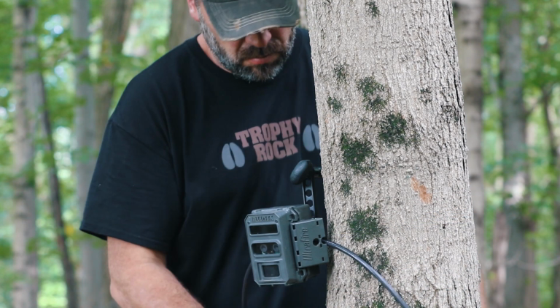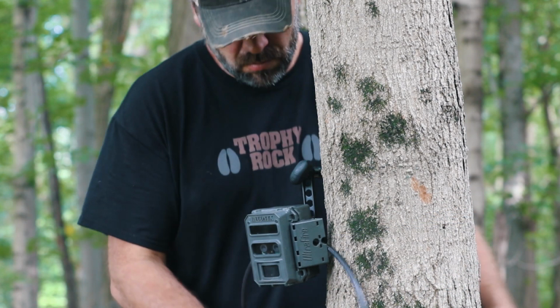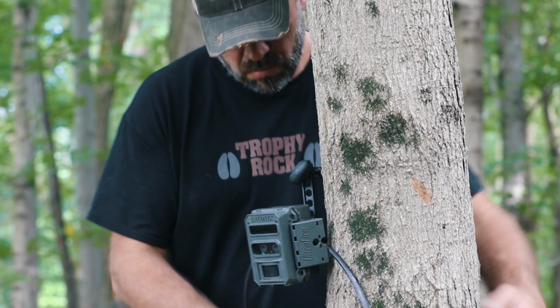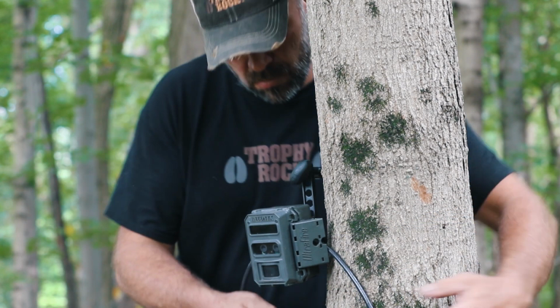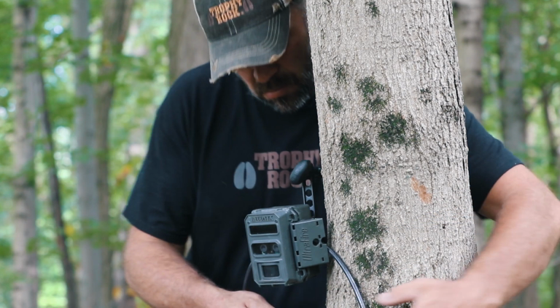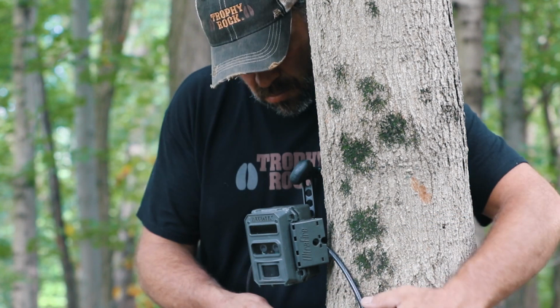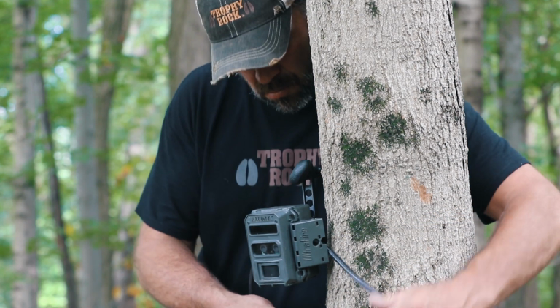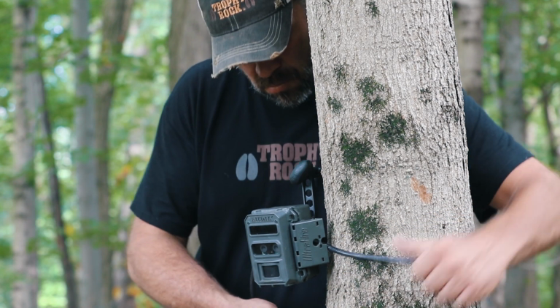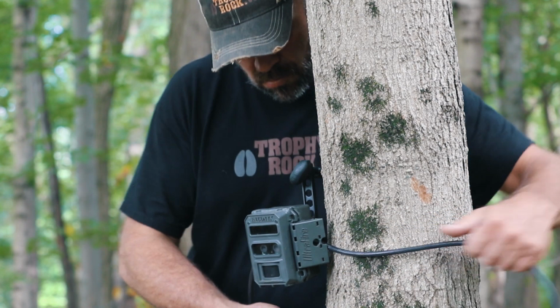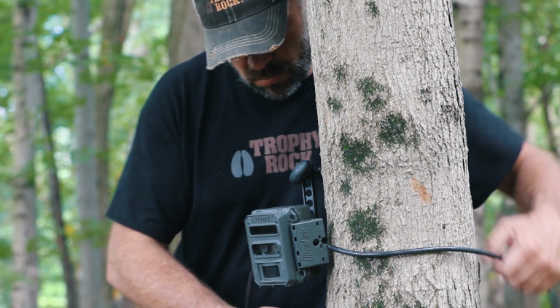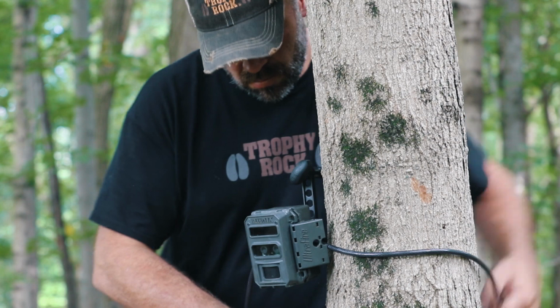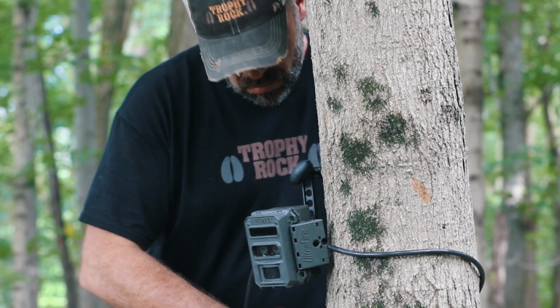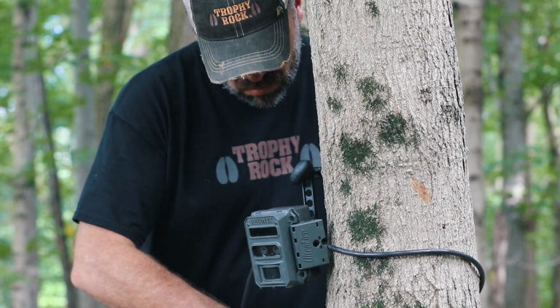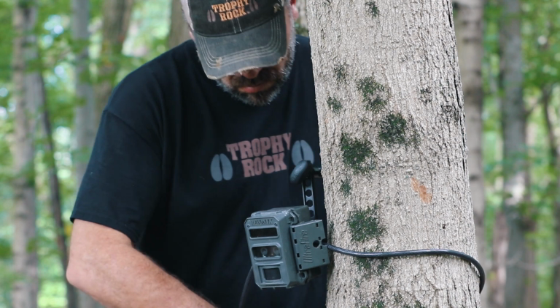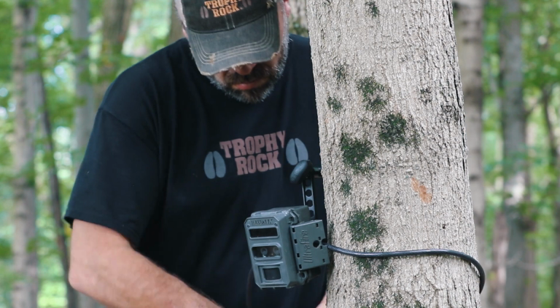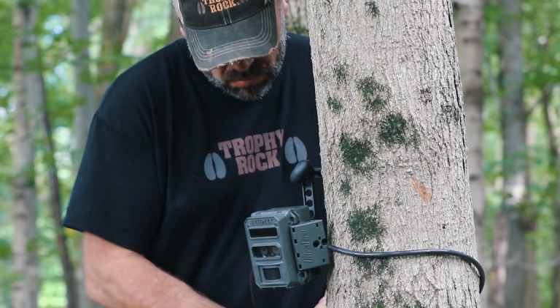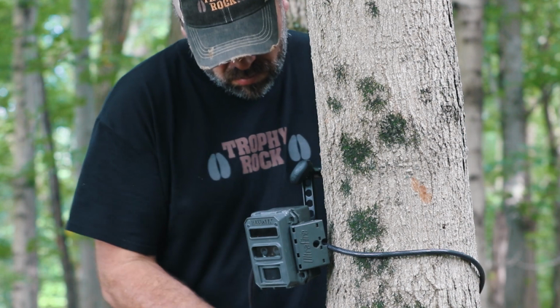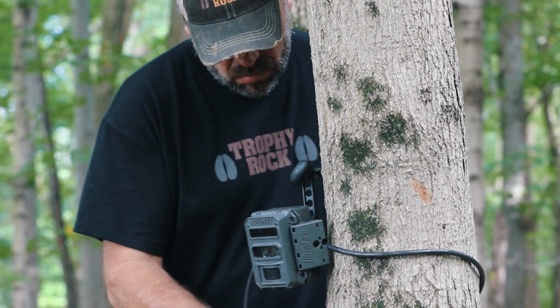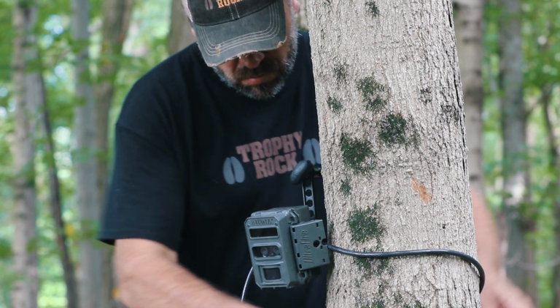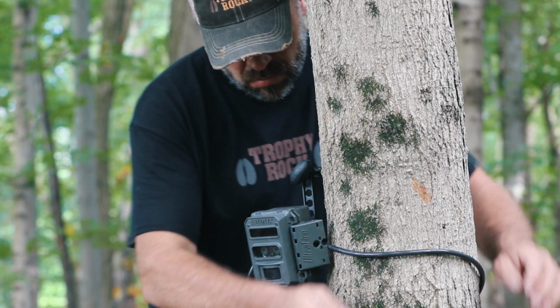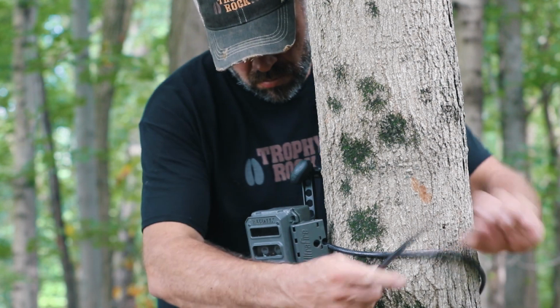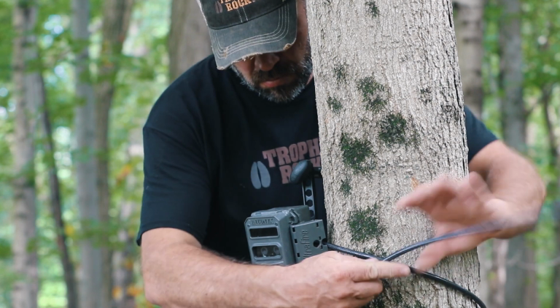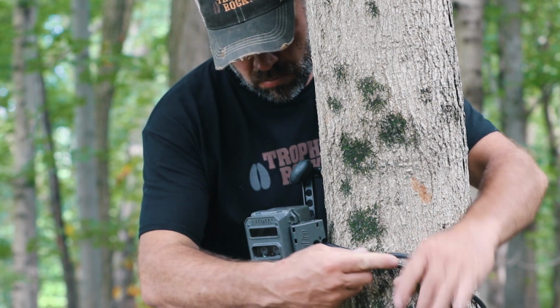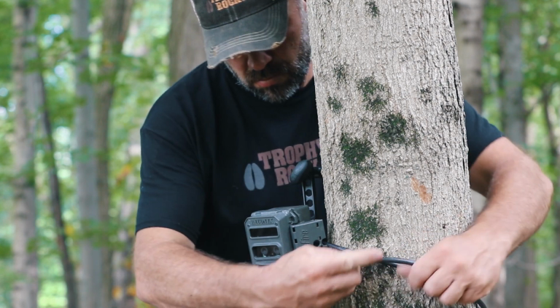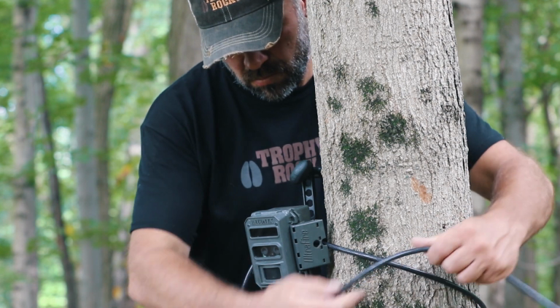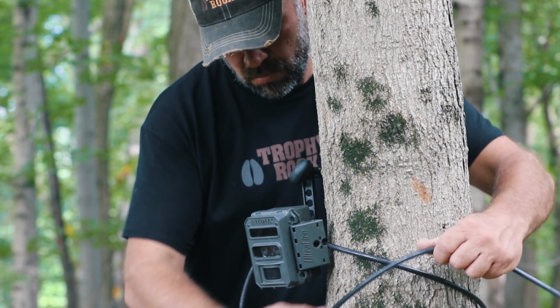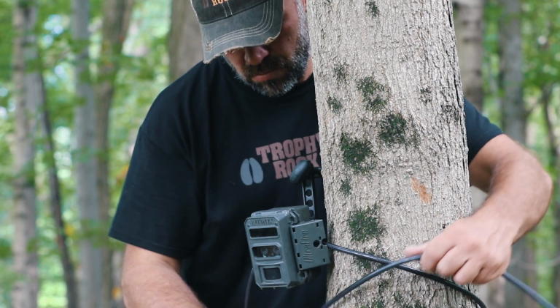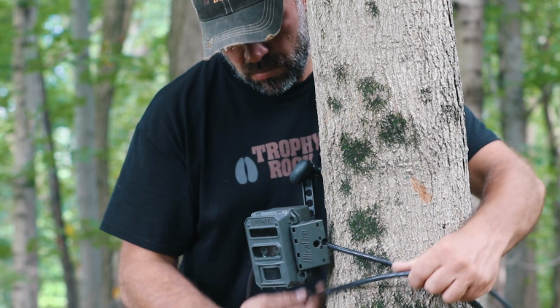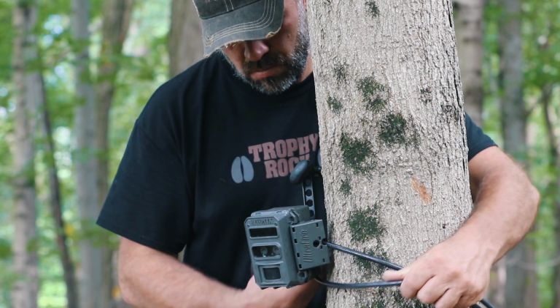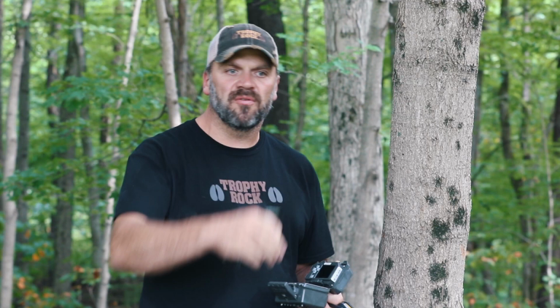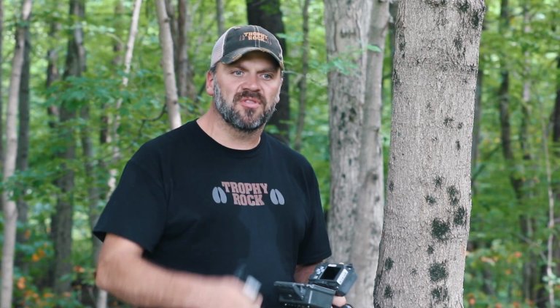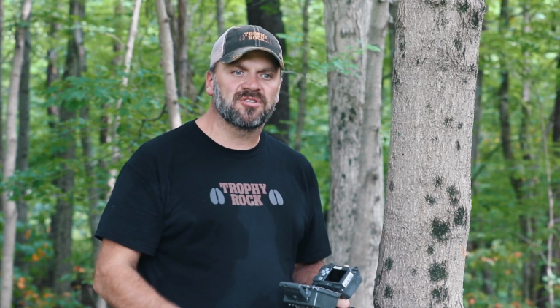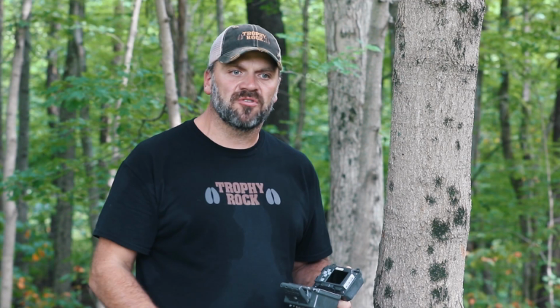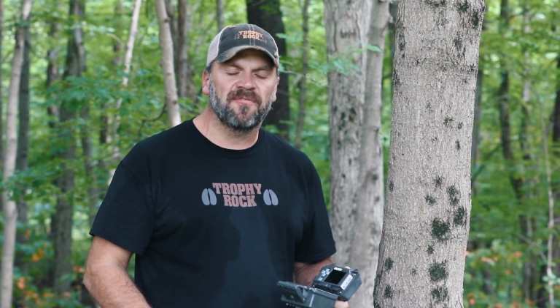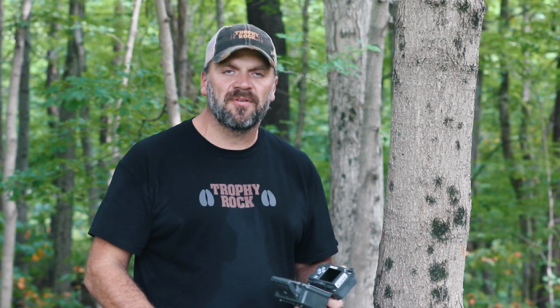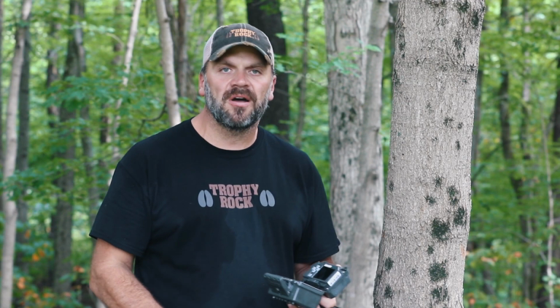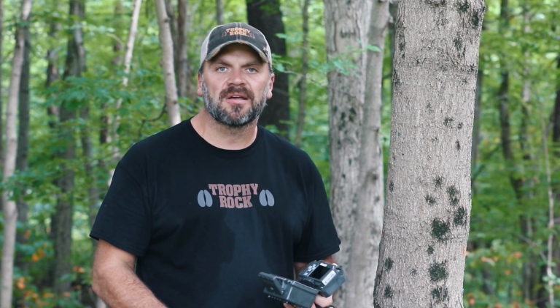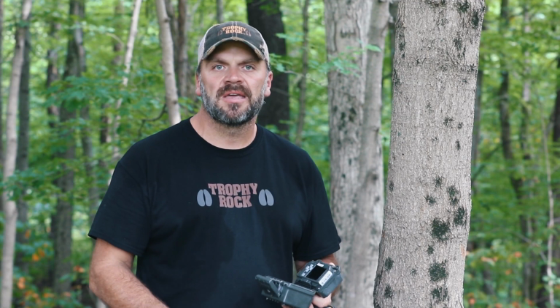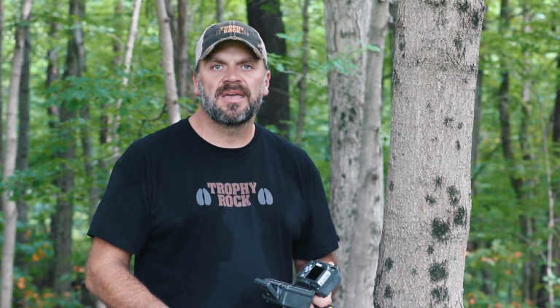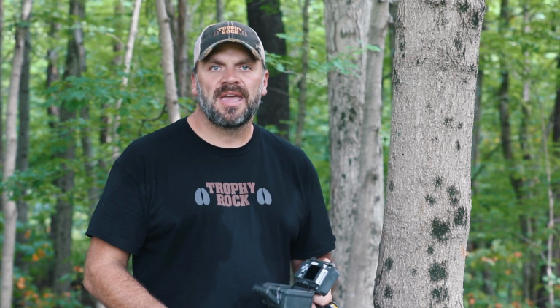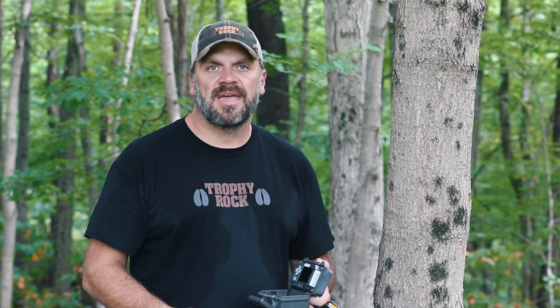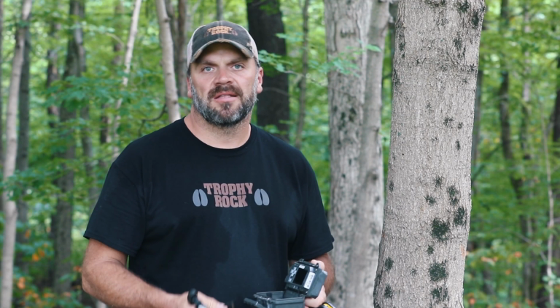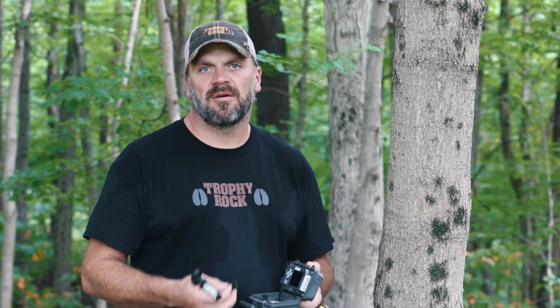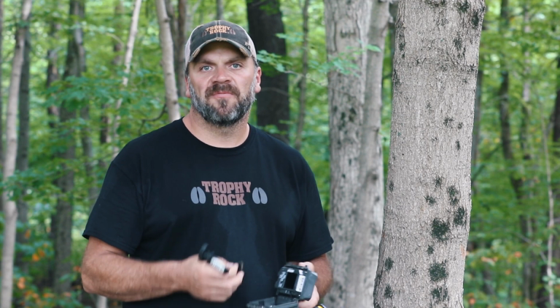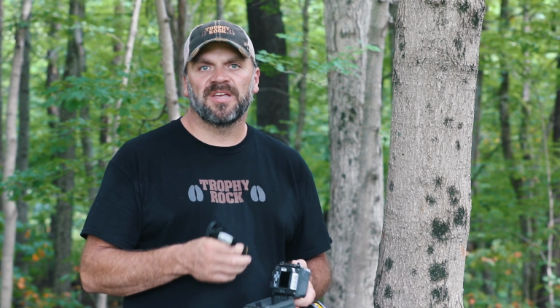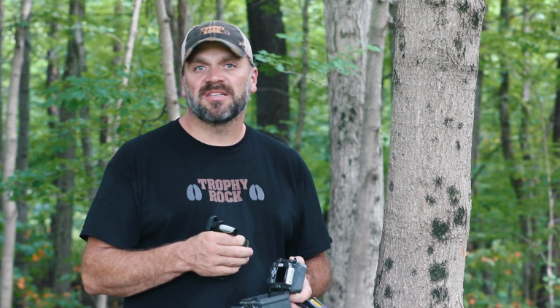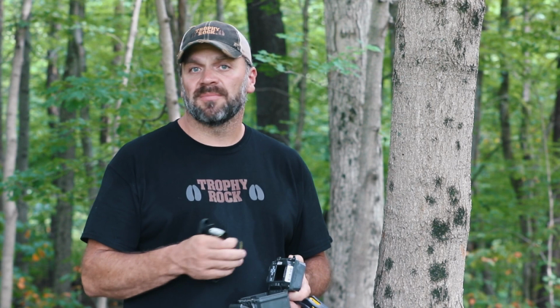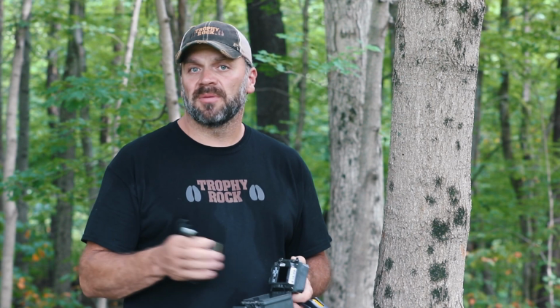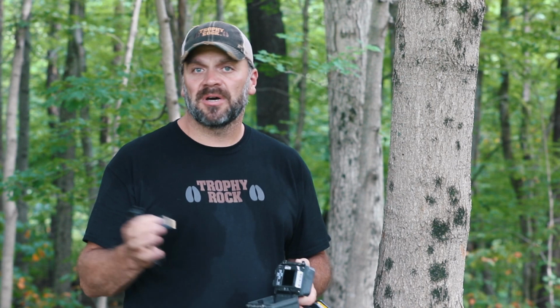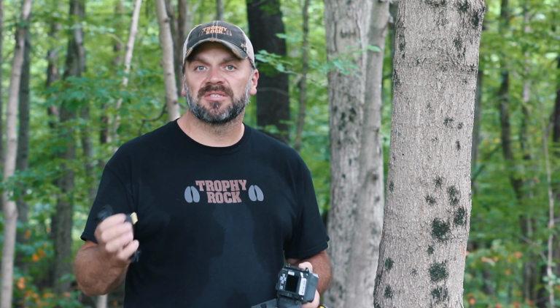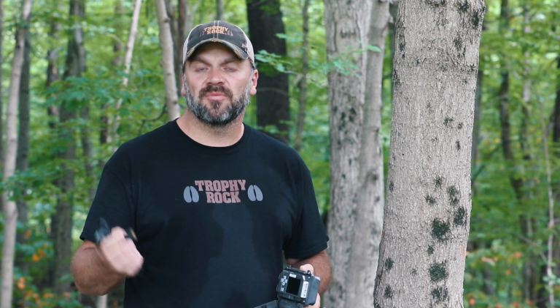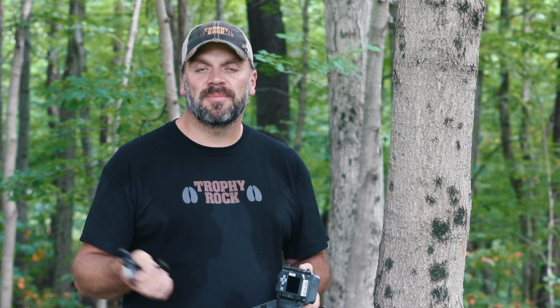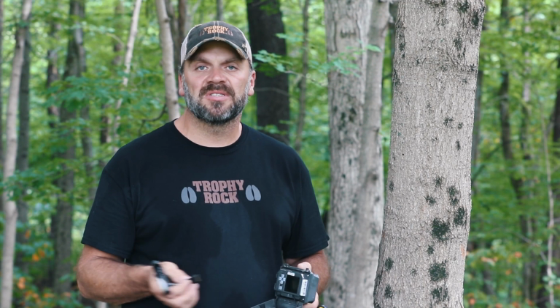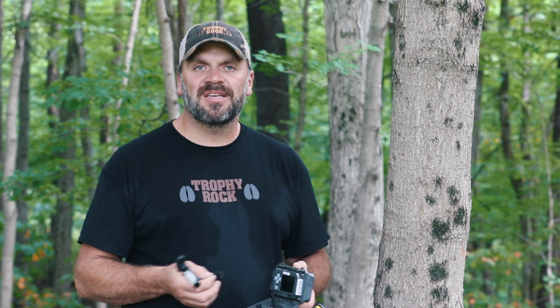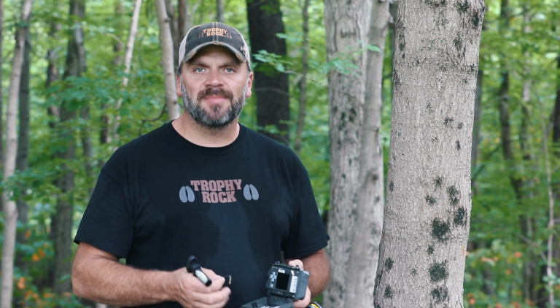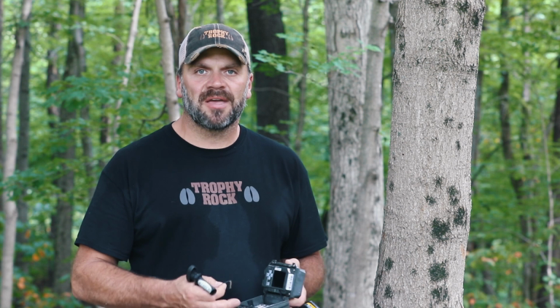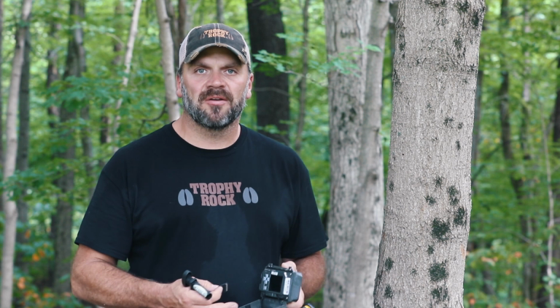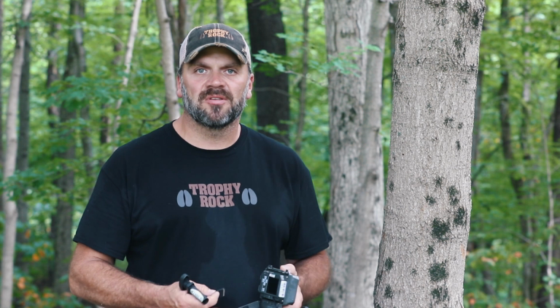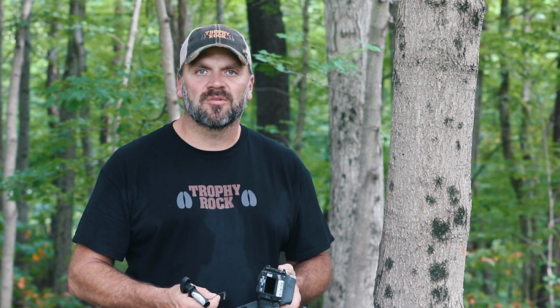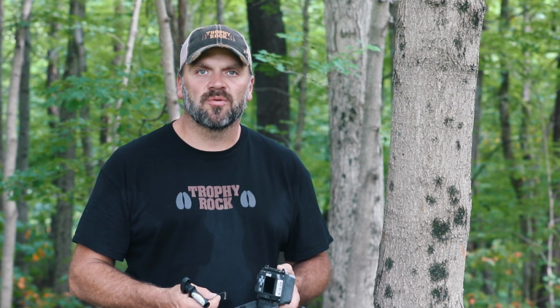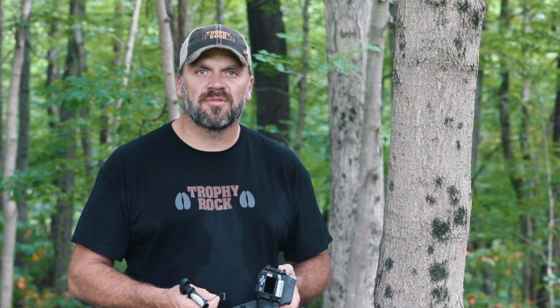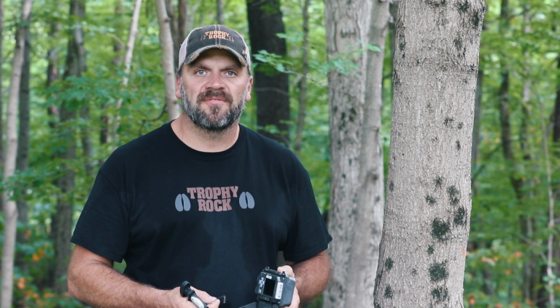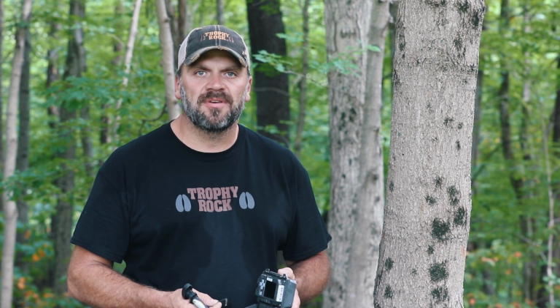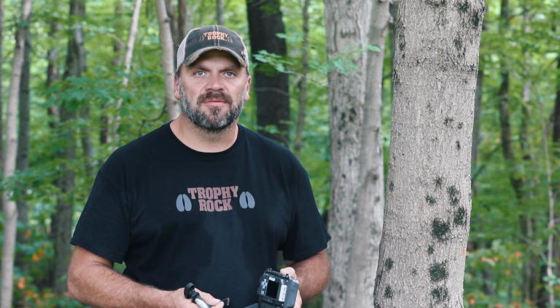So we're just going to take a few seconds here. We're going to aim this camera to the north over this trophy rock and hopefully get some of the bucks that we've been seeing back here in this corner of the field.